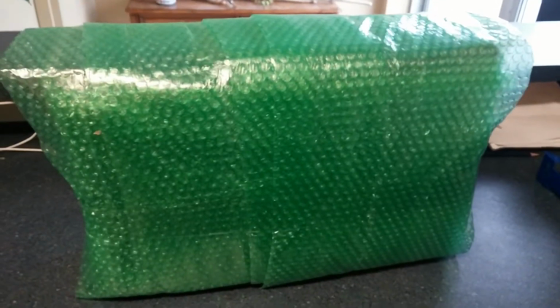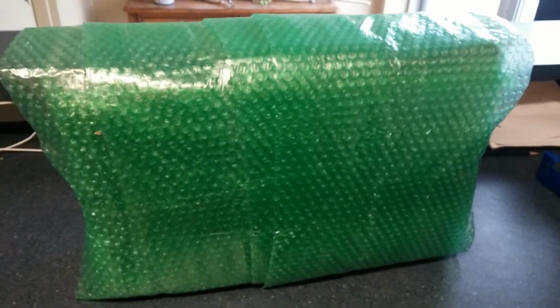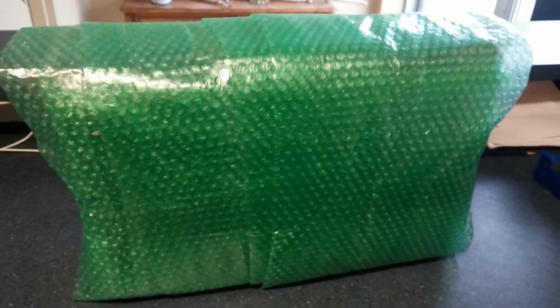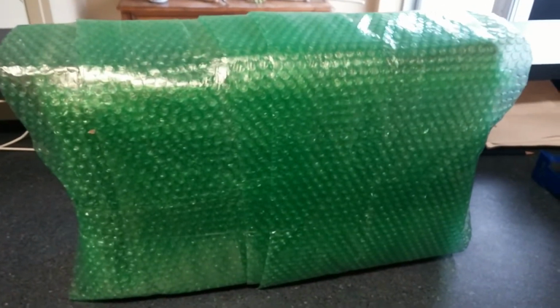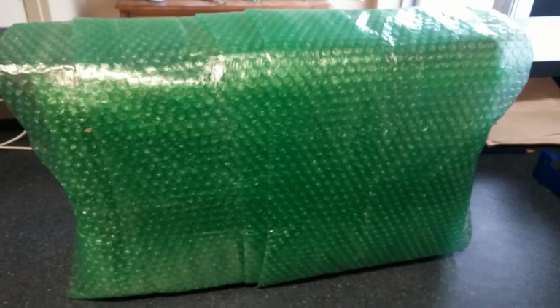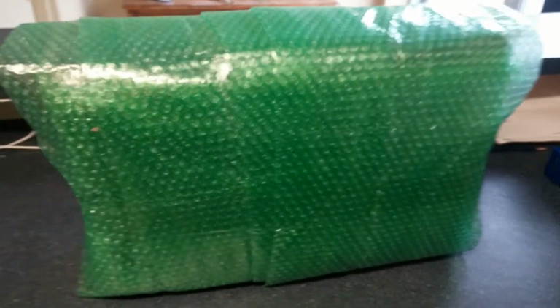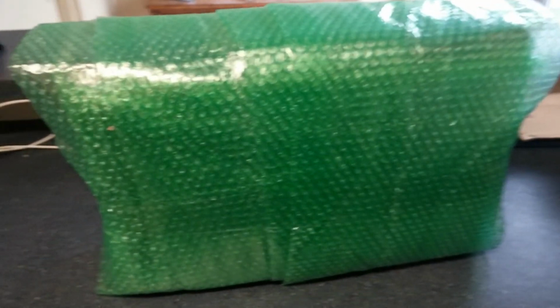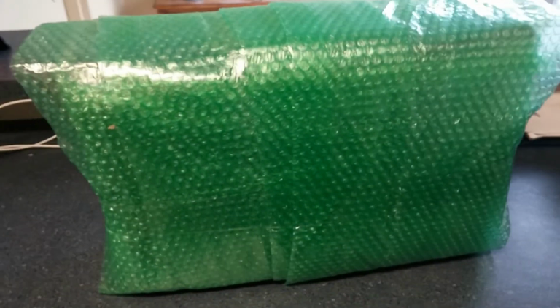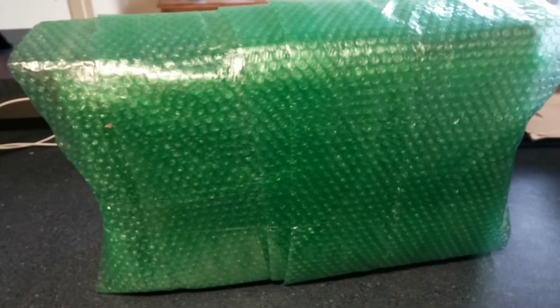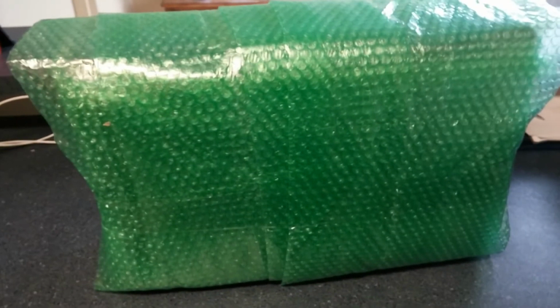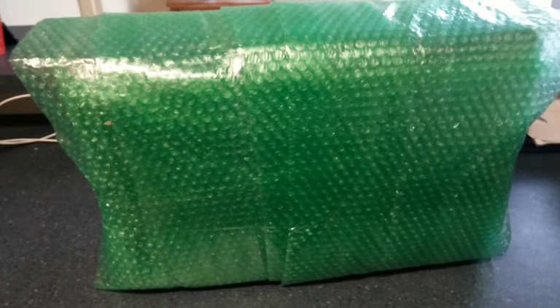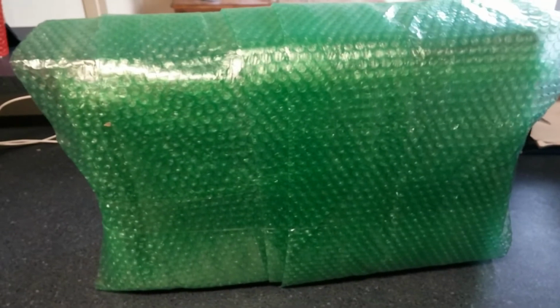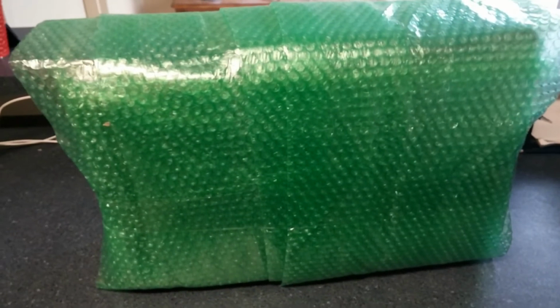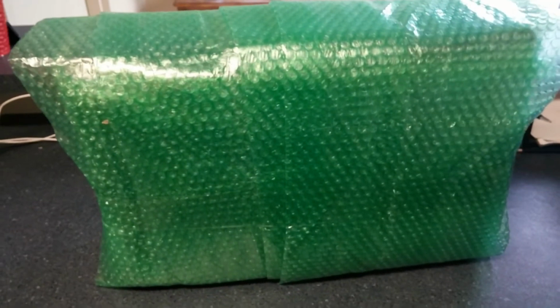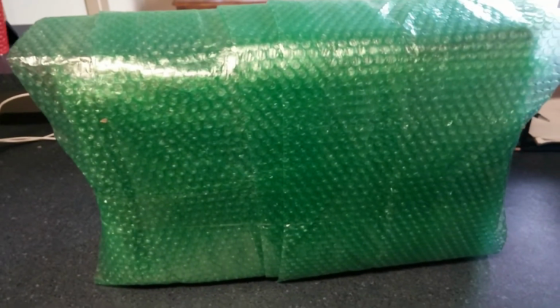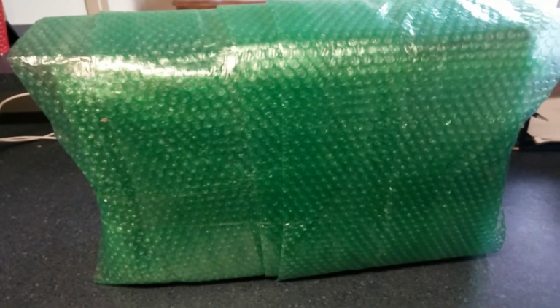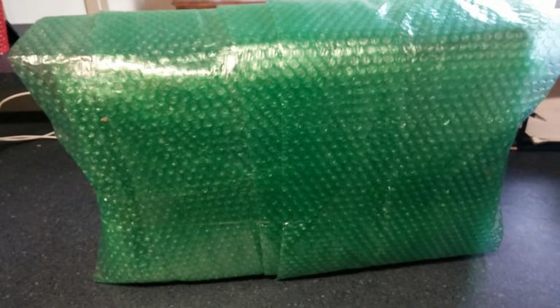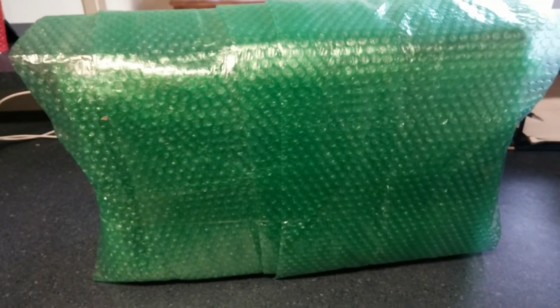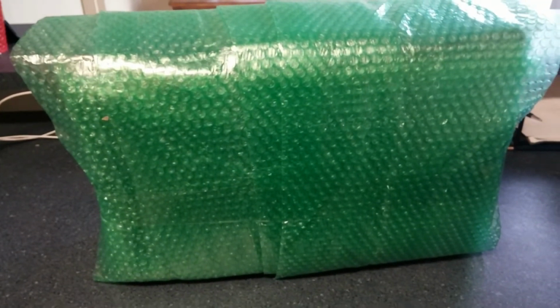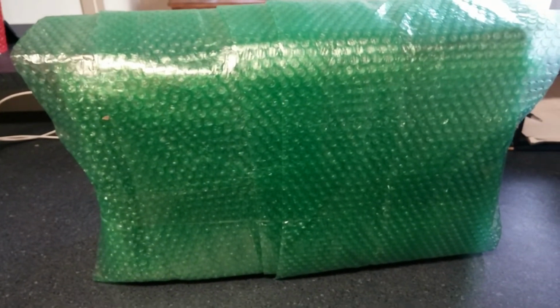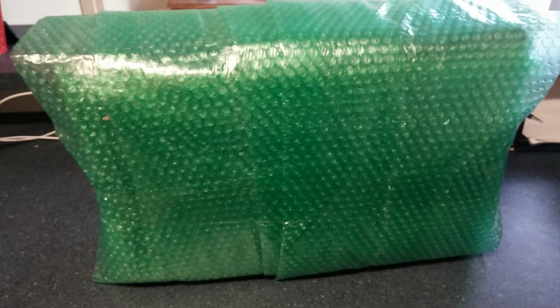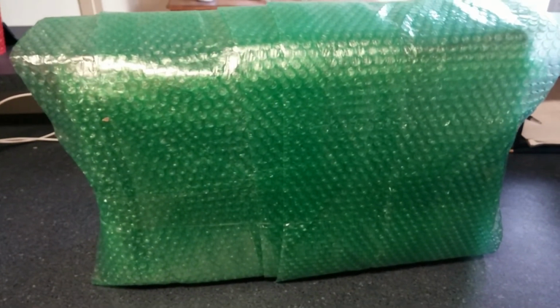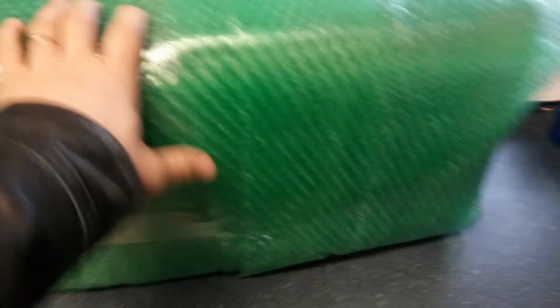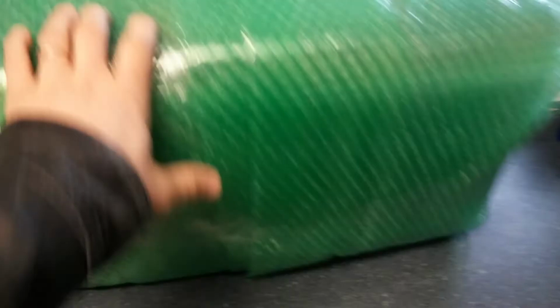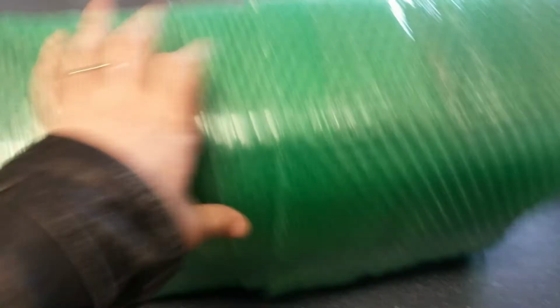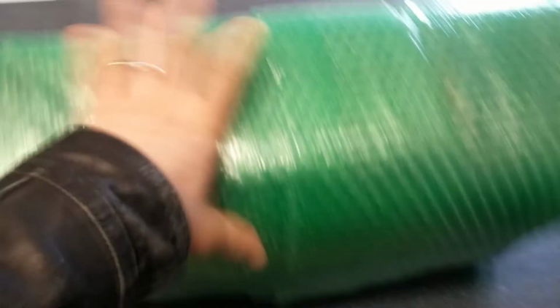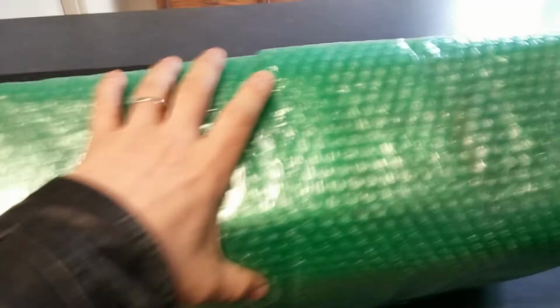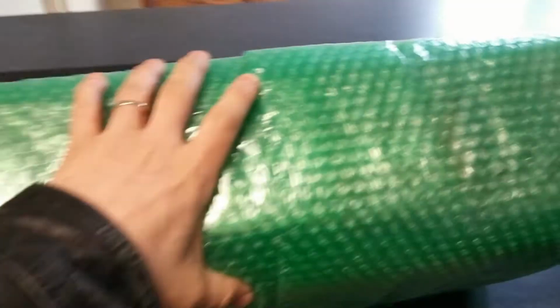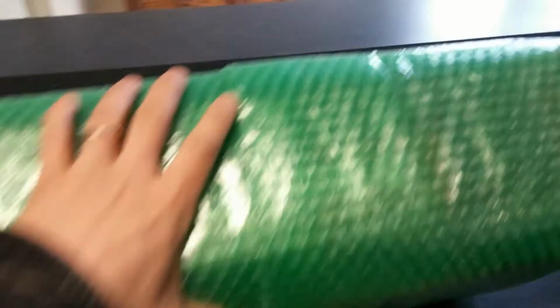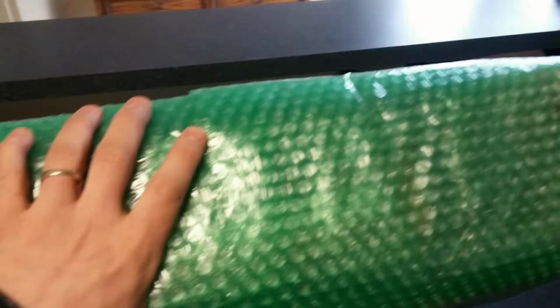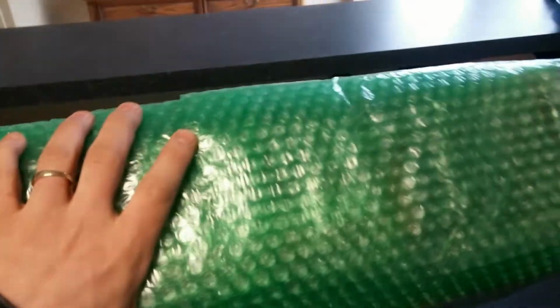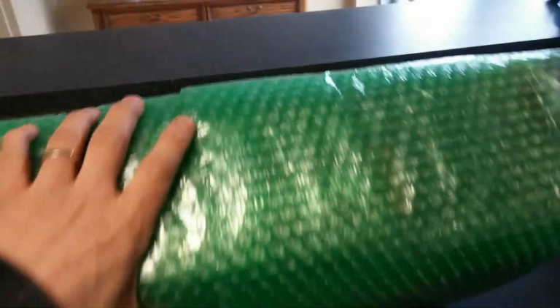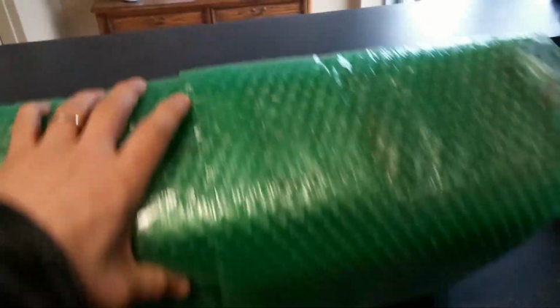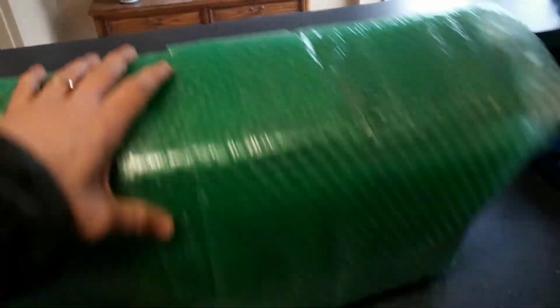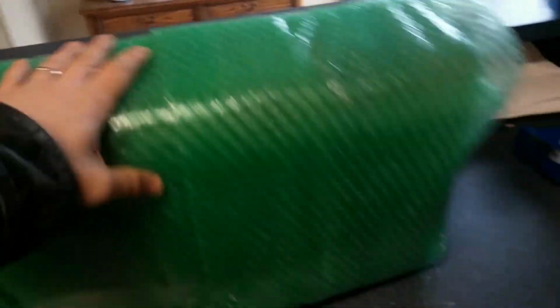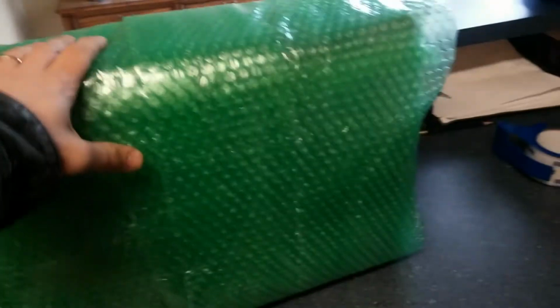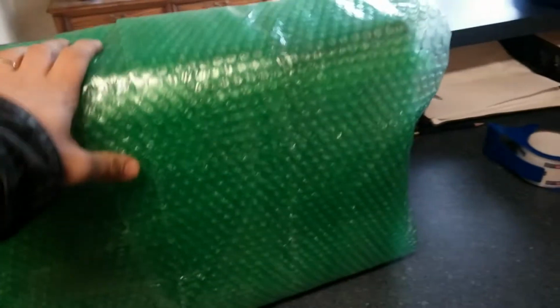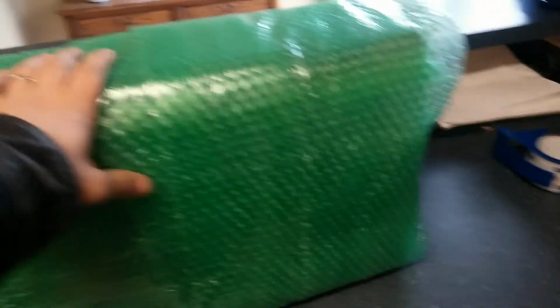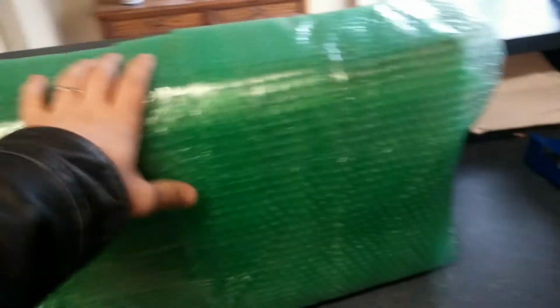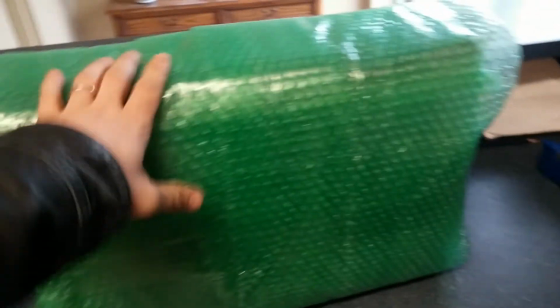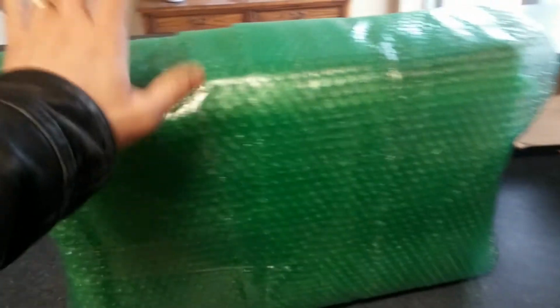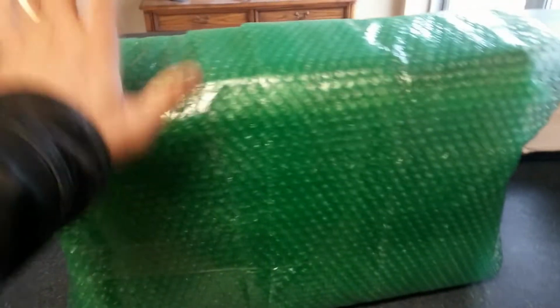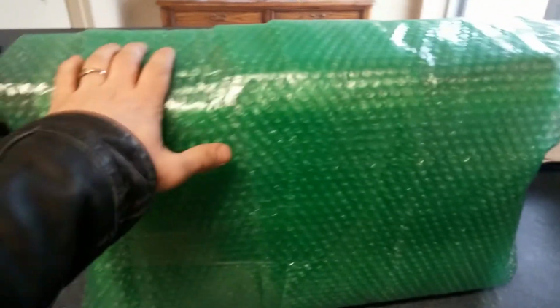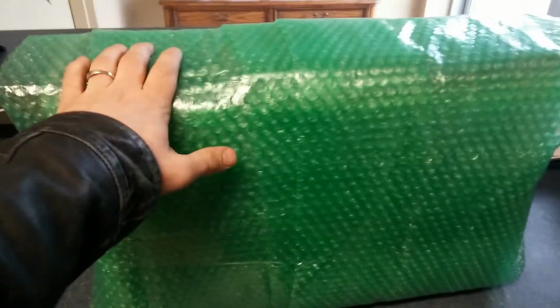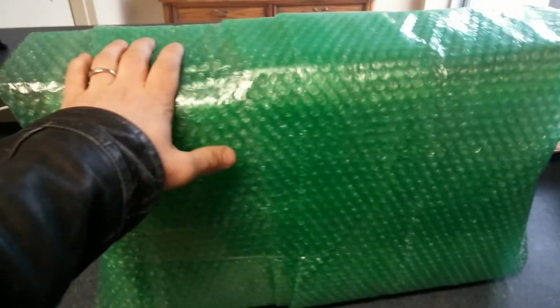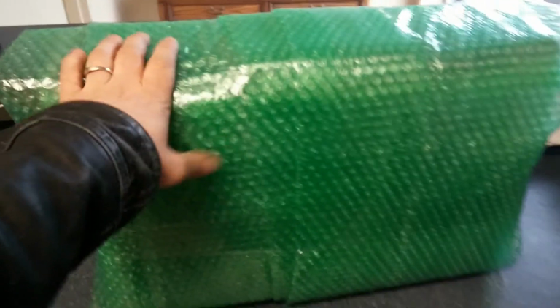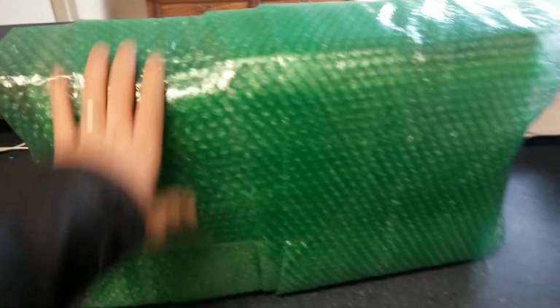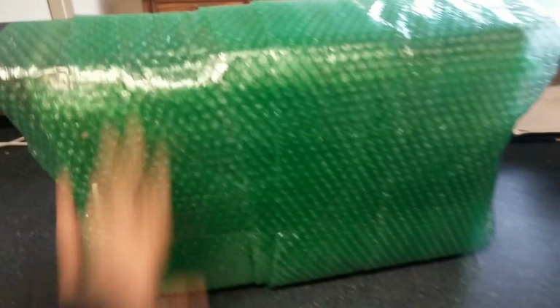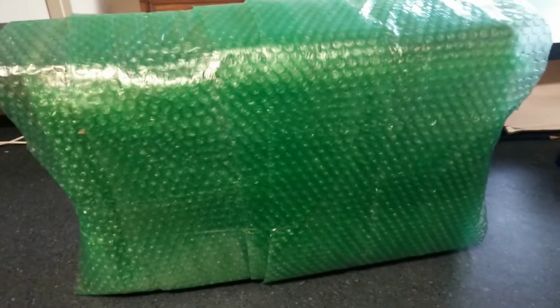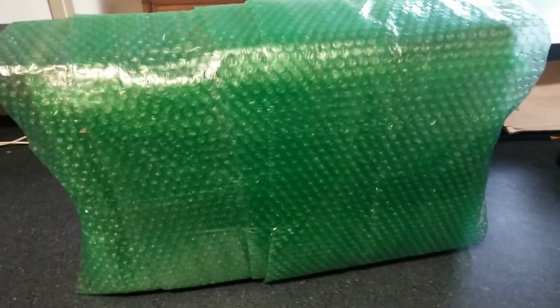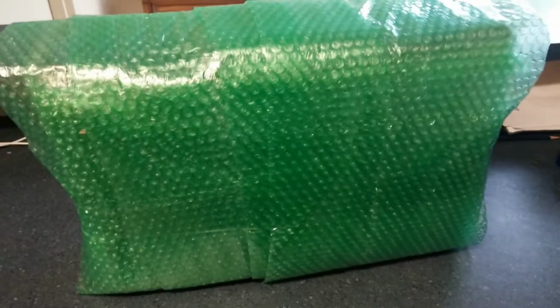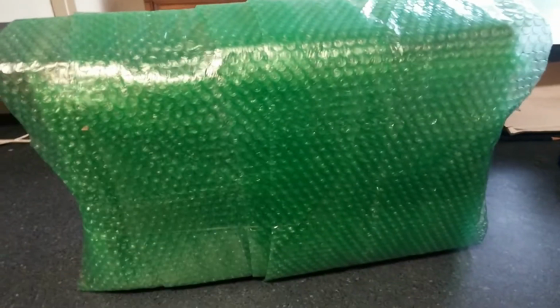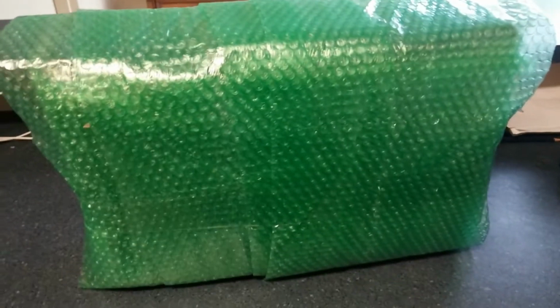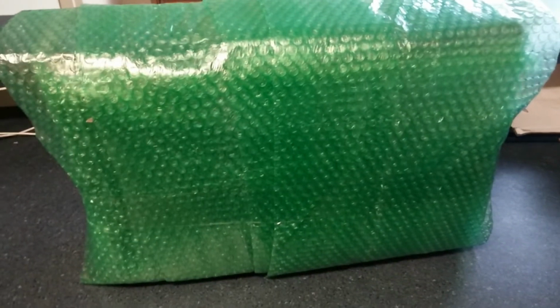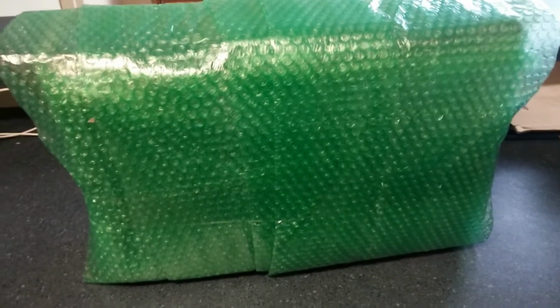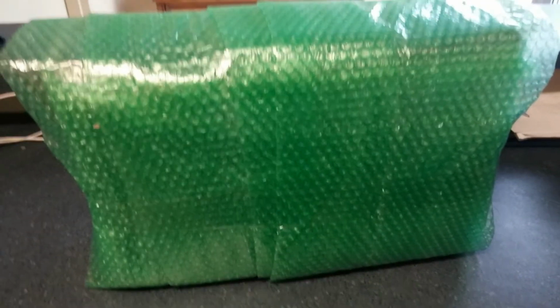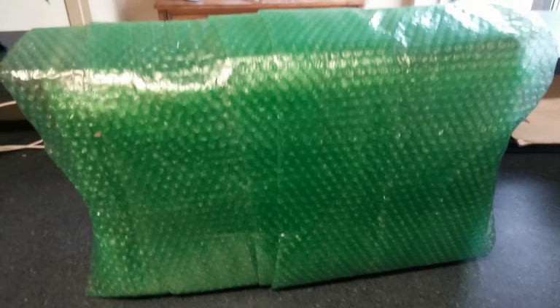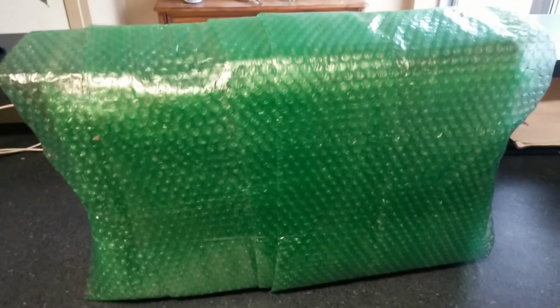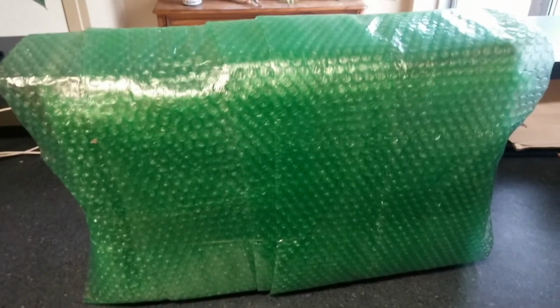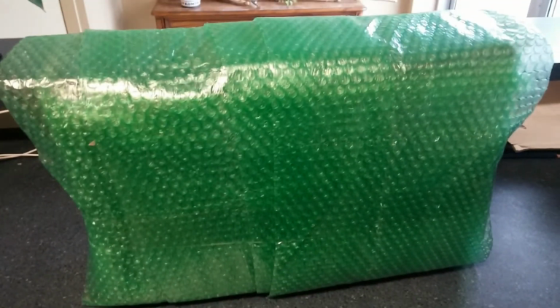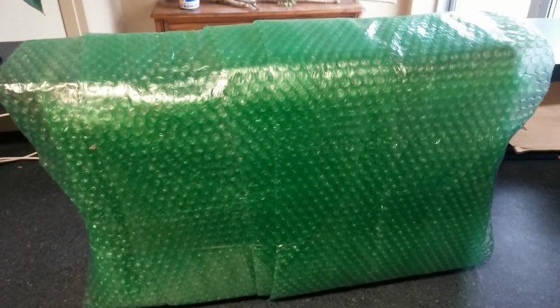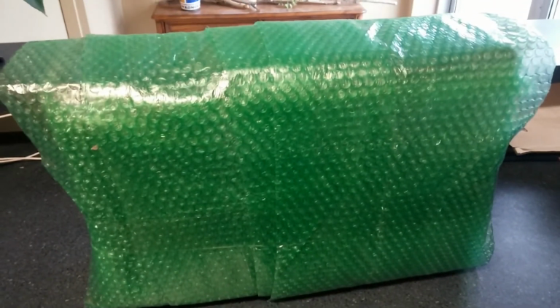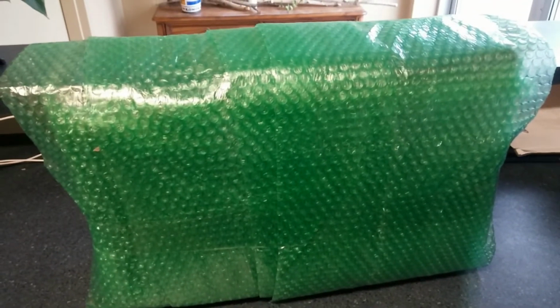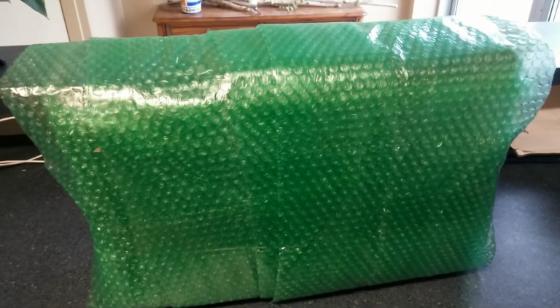Alright, I have bubble wrapped it. I don't know how many layers are on there but I'm feeling good about it. Now we just got to get it into a box.